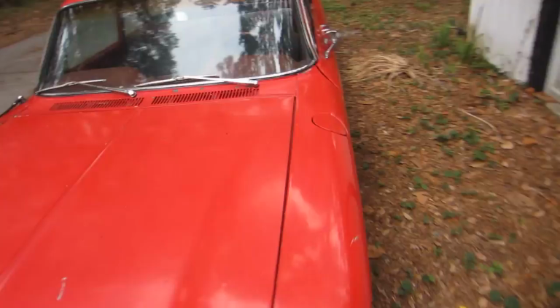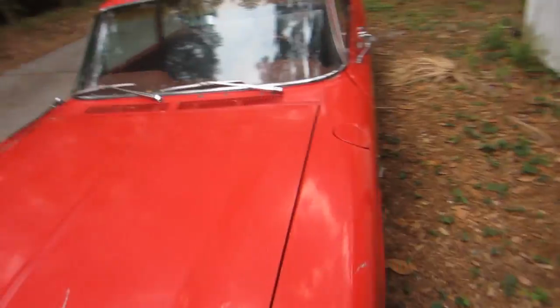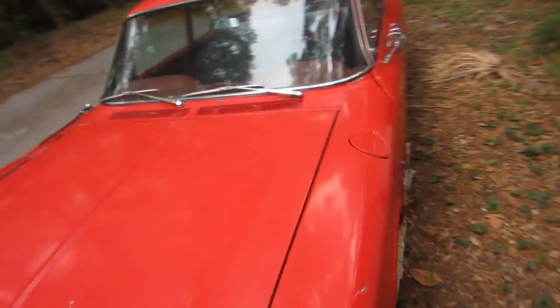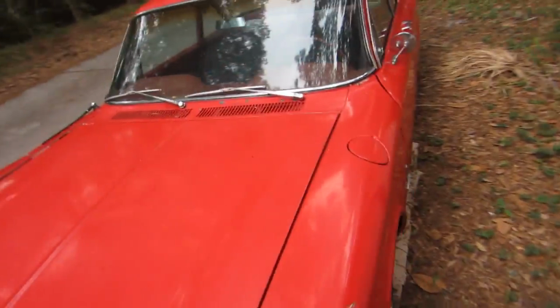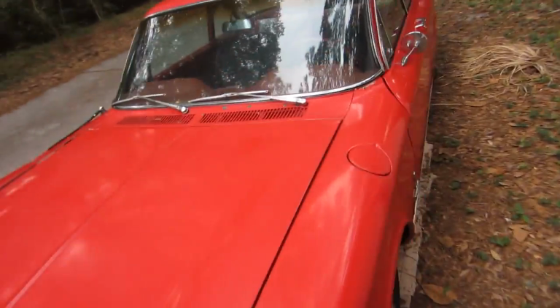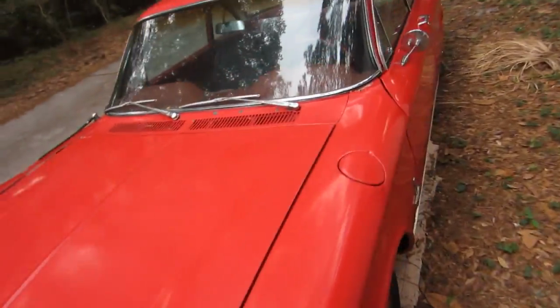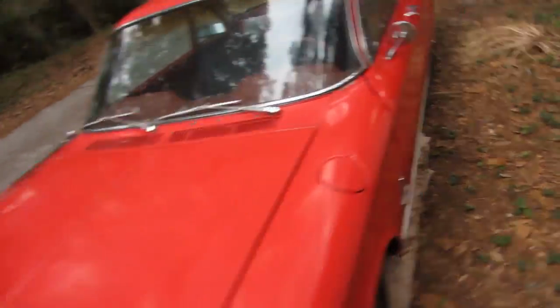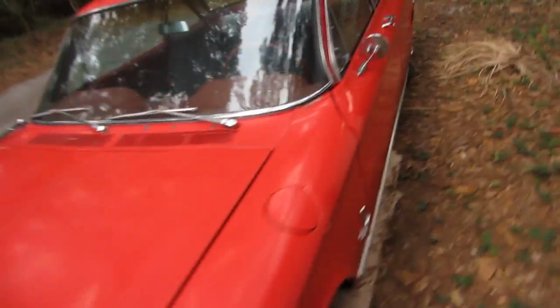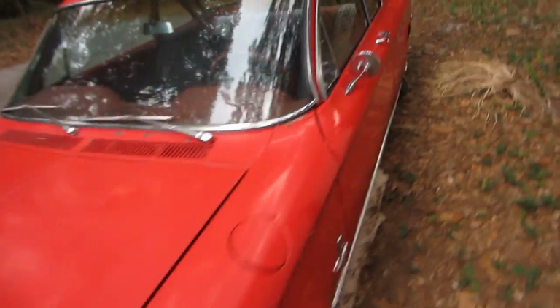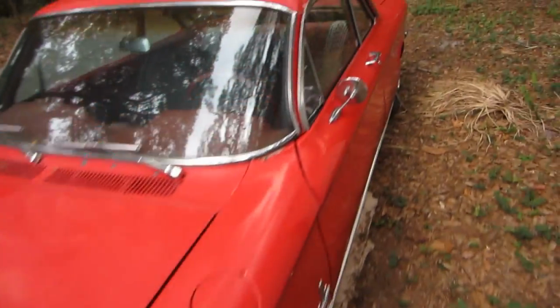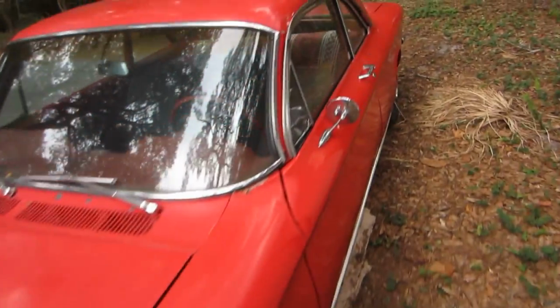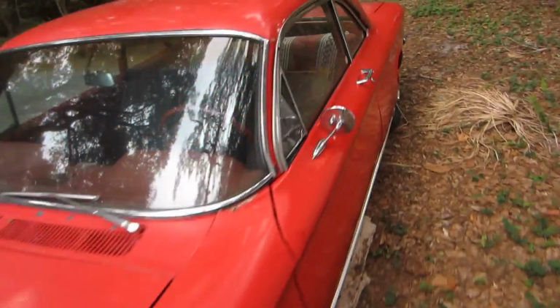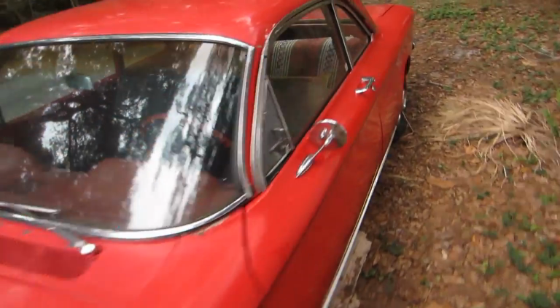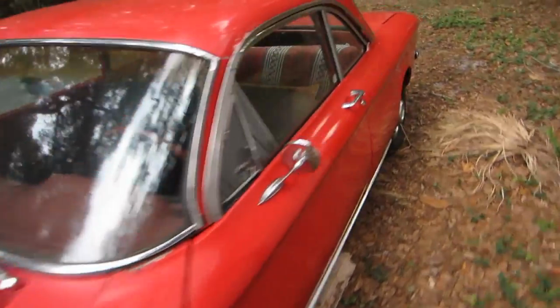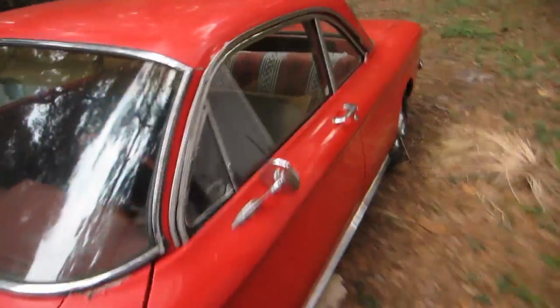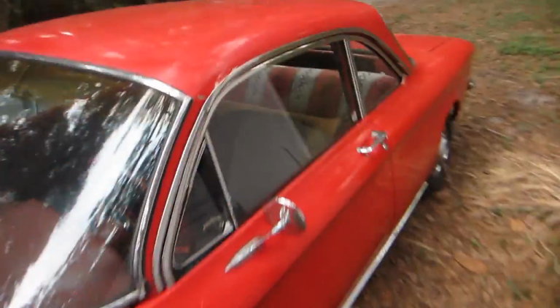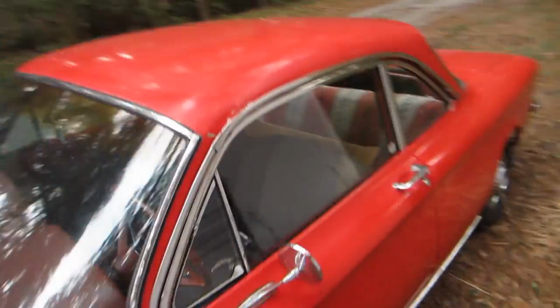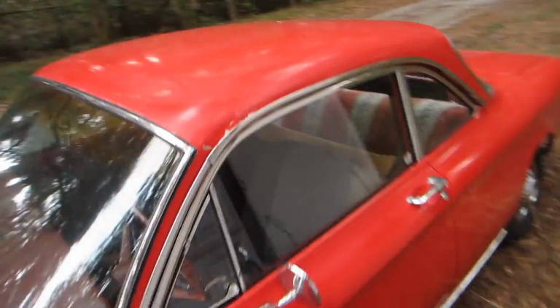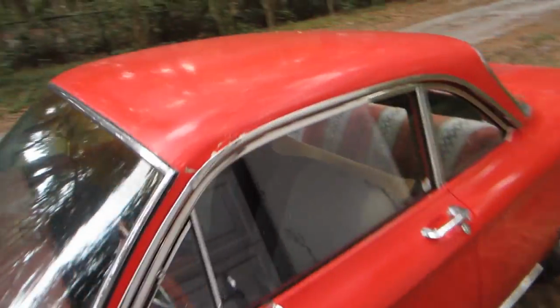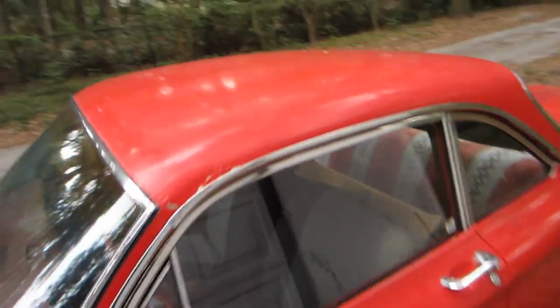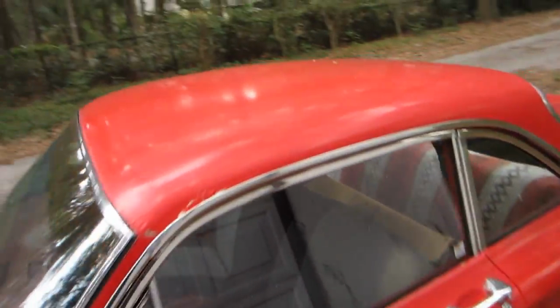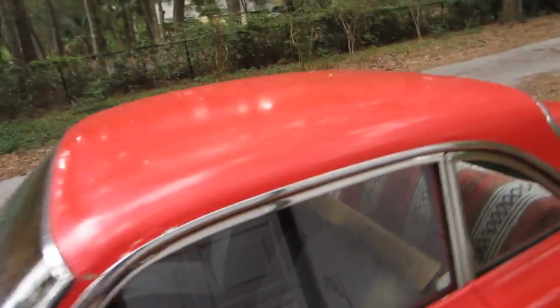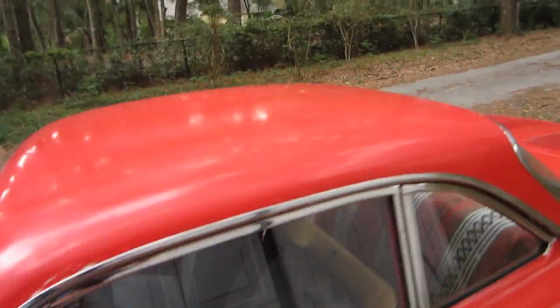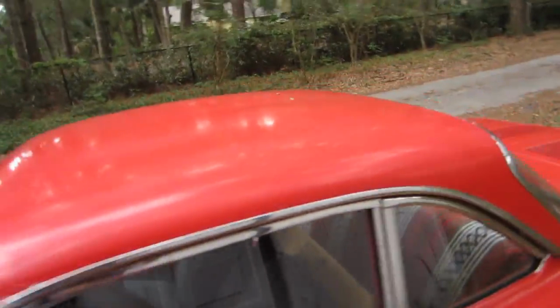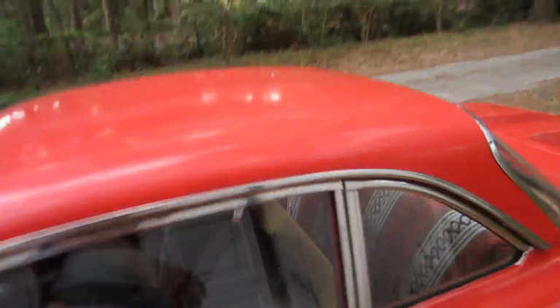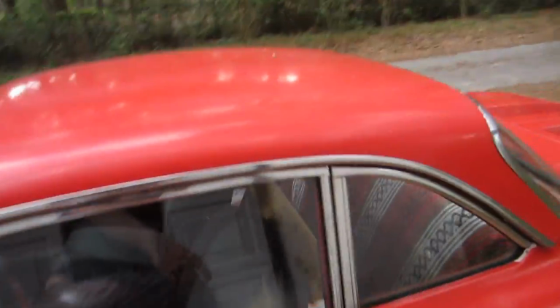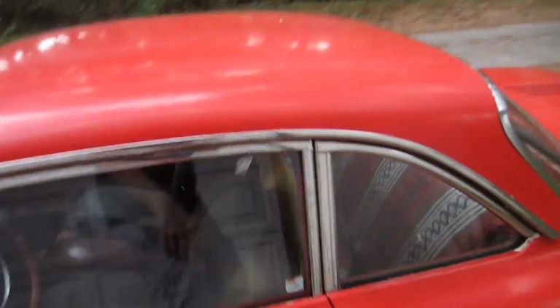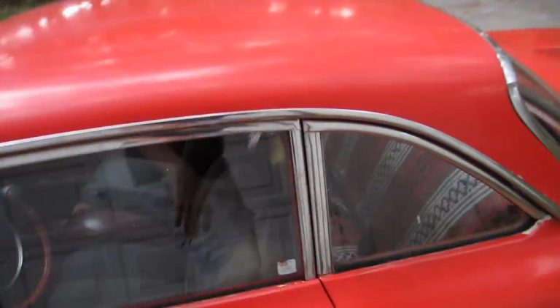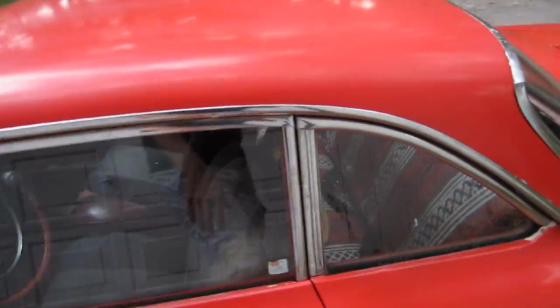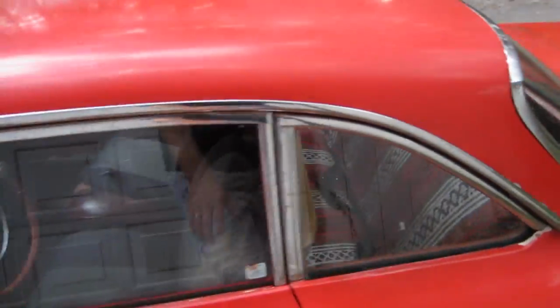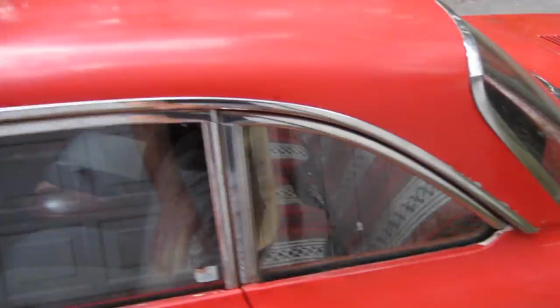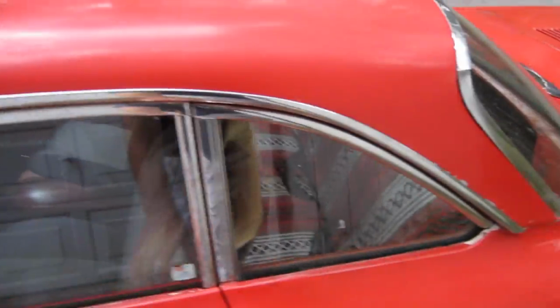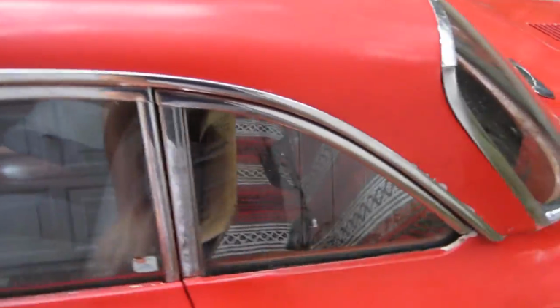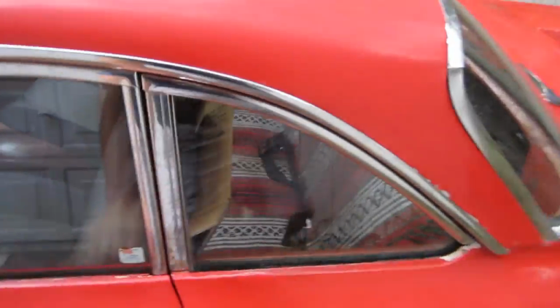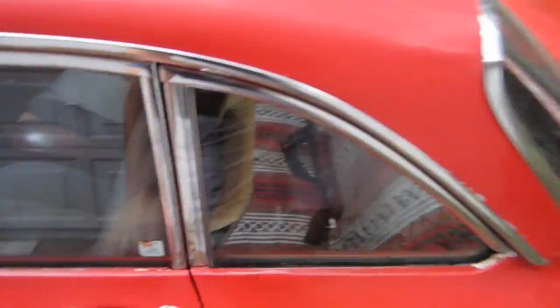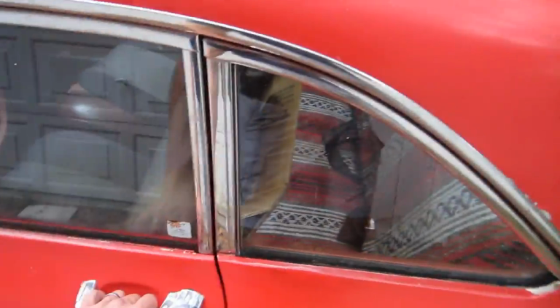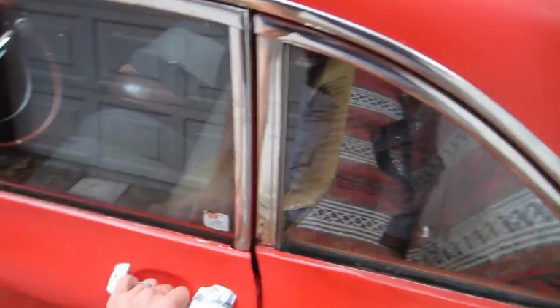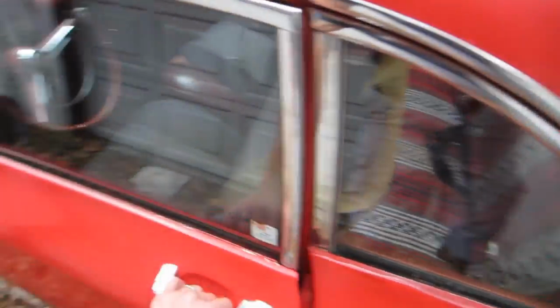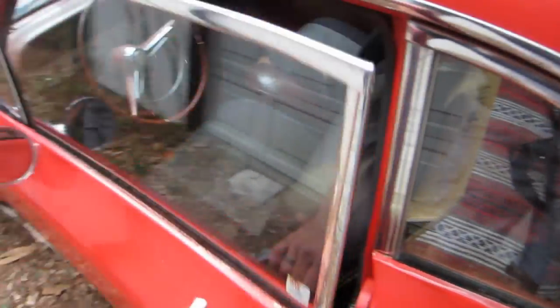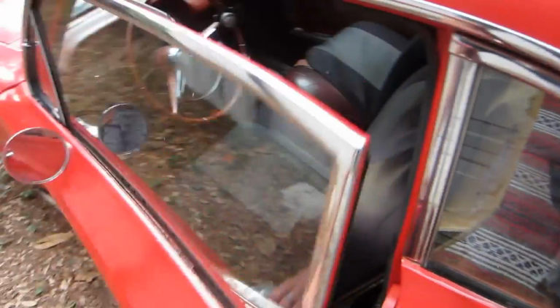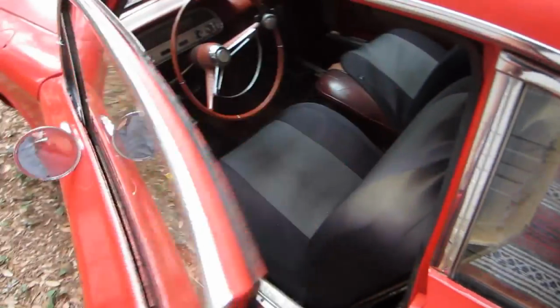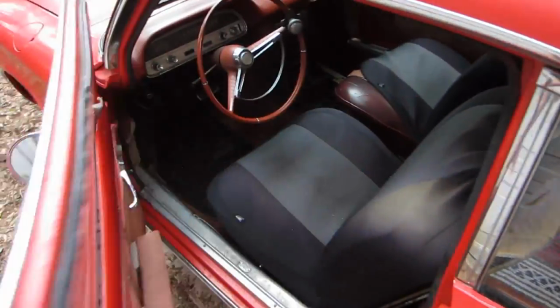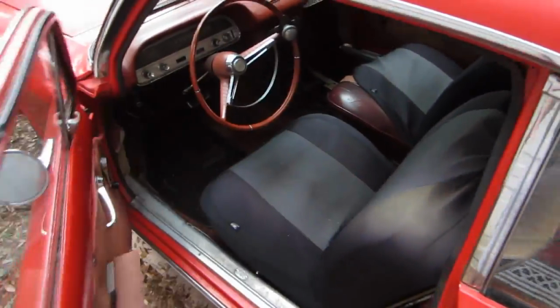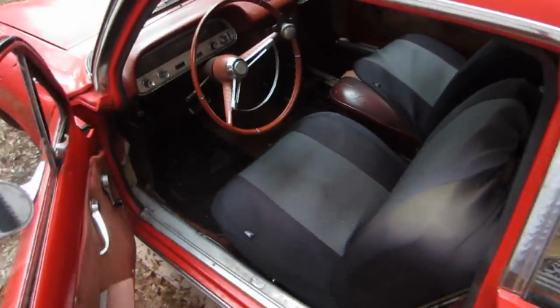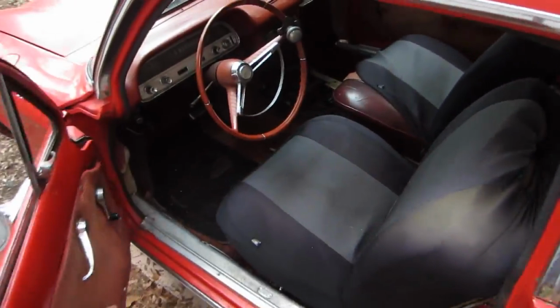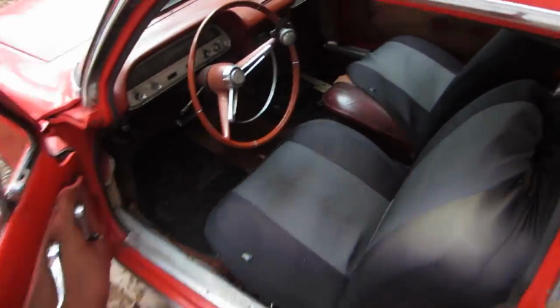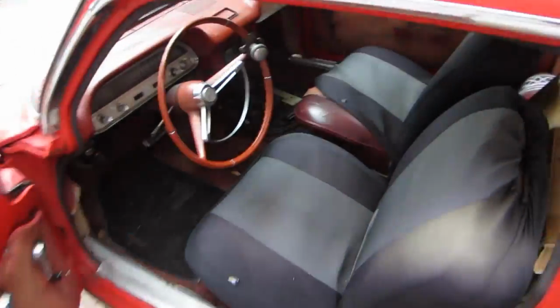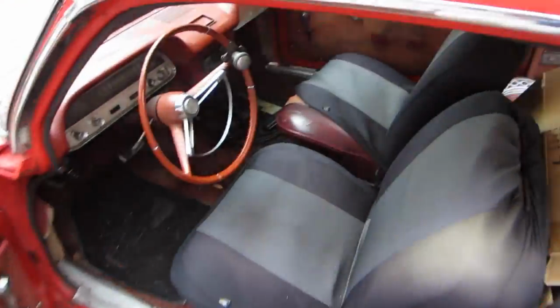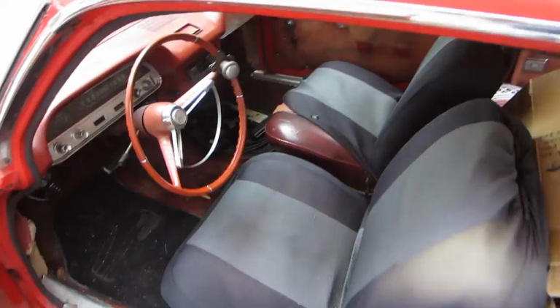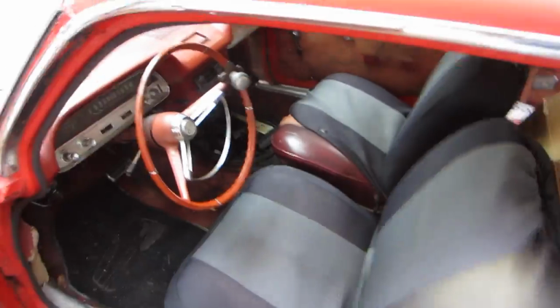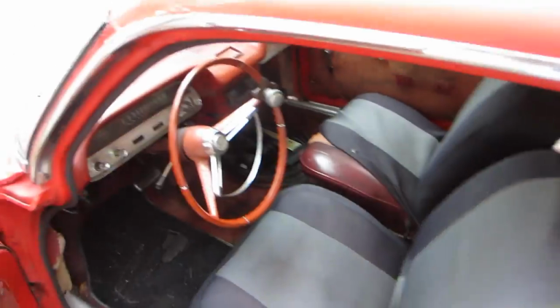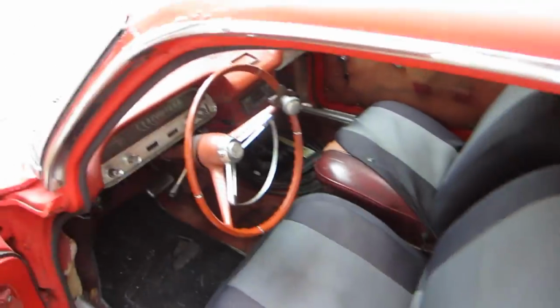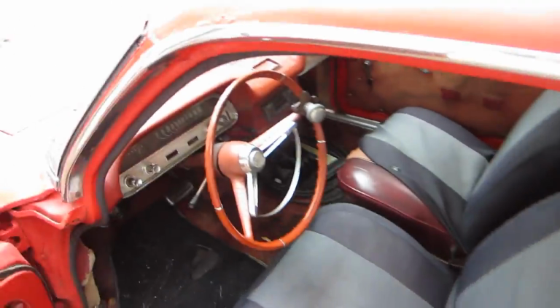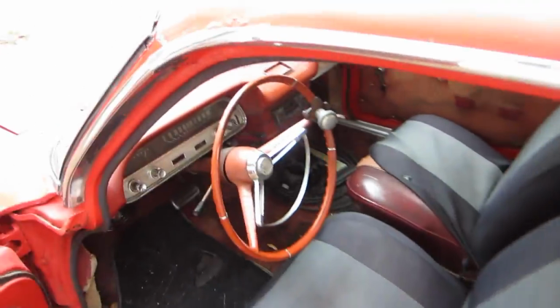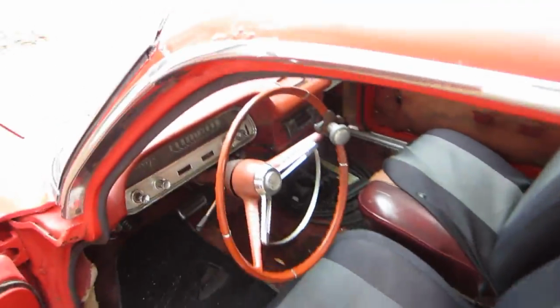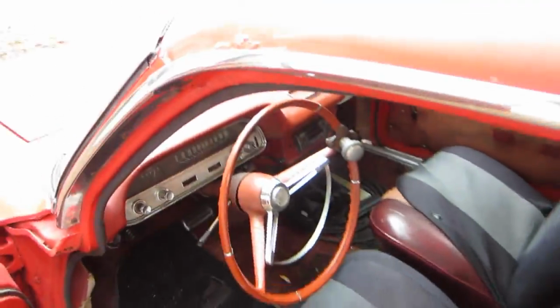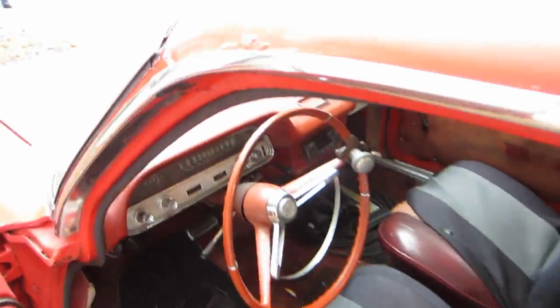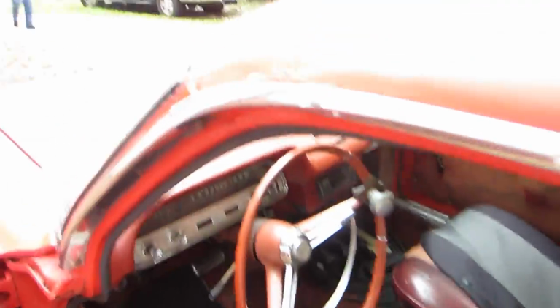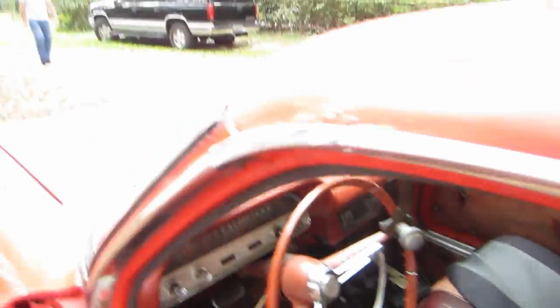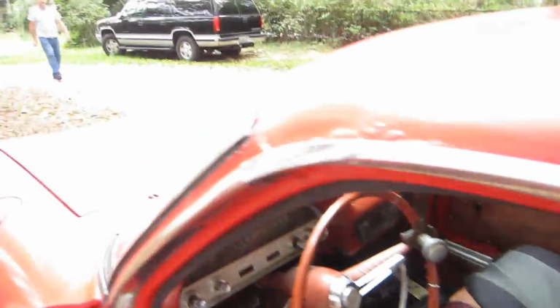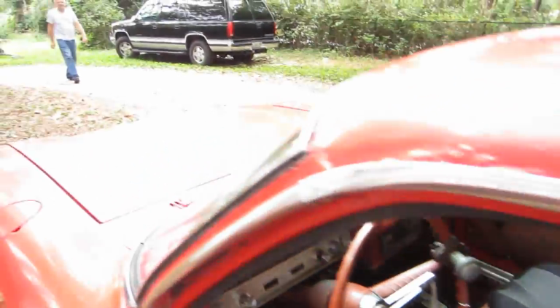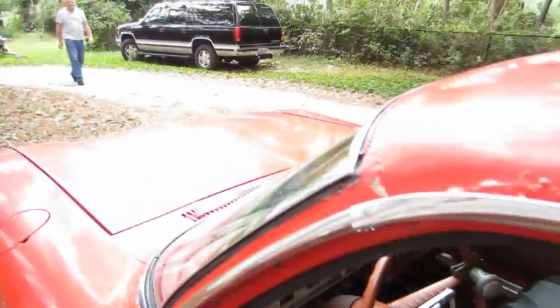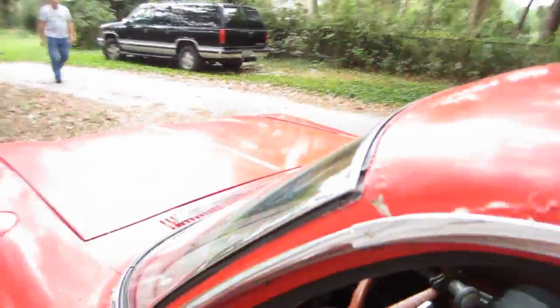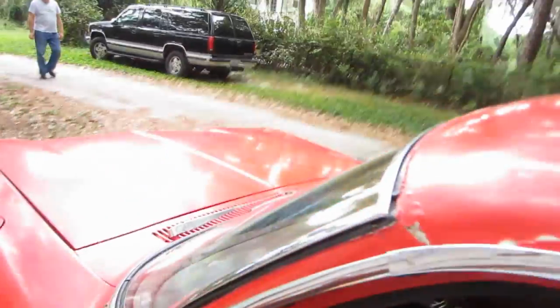Welcome to my Corvair. You guys ready? There's the inside too, by the way. It's pretty bad.